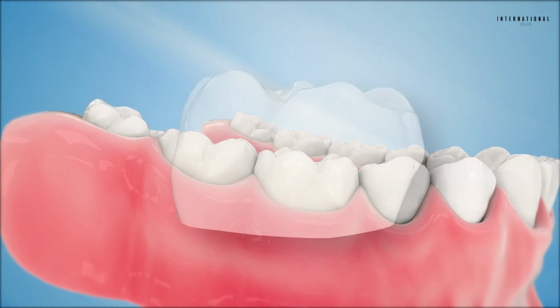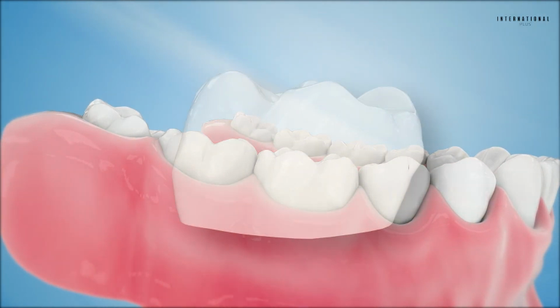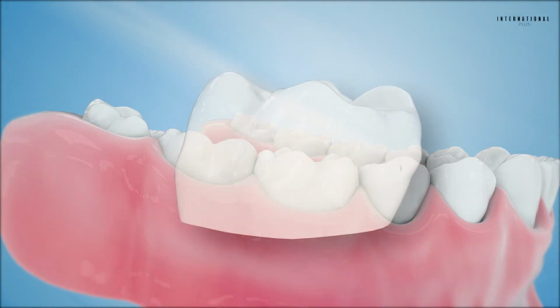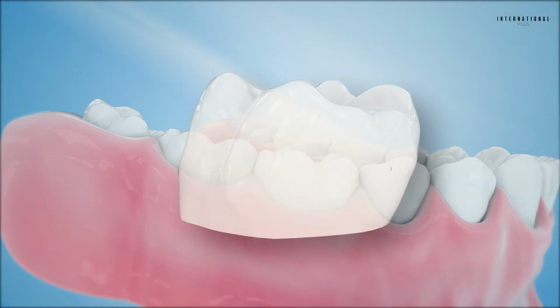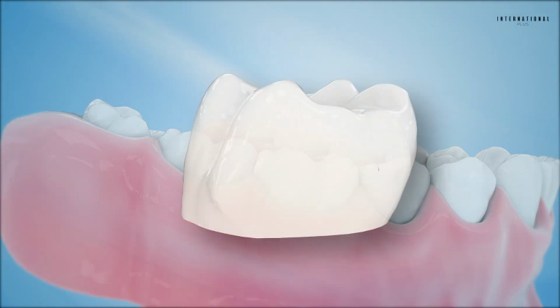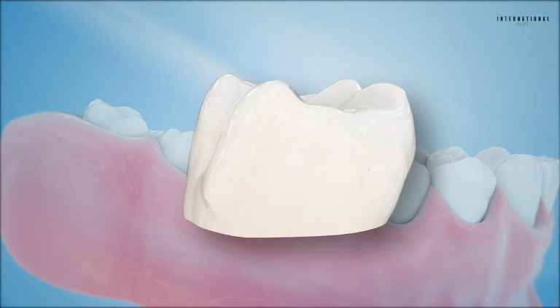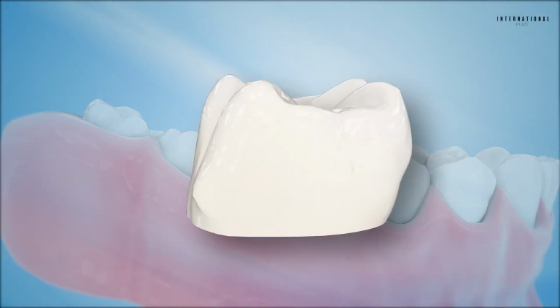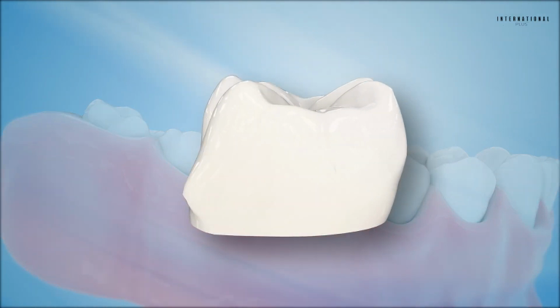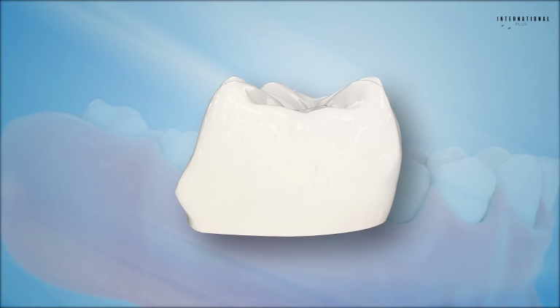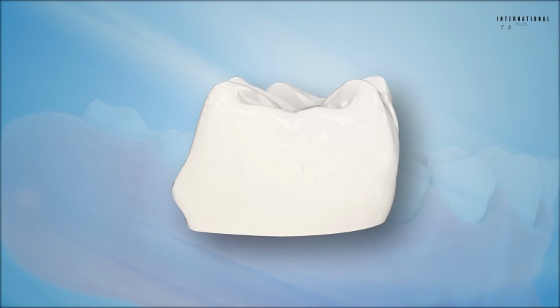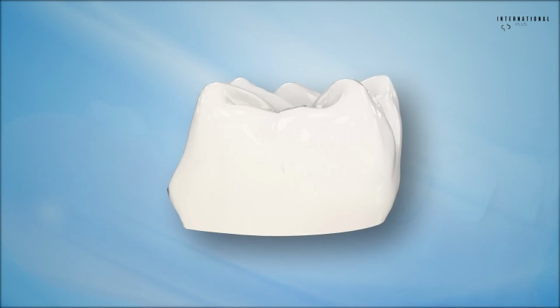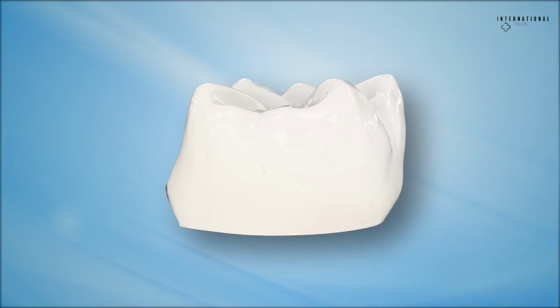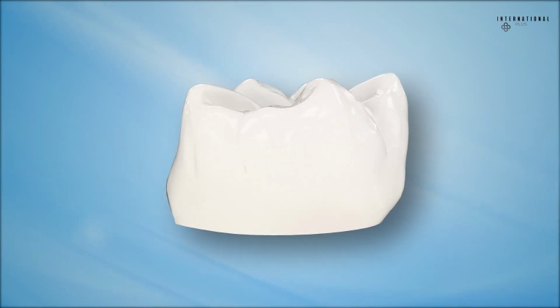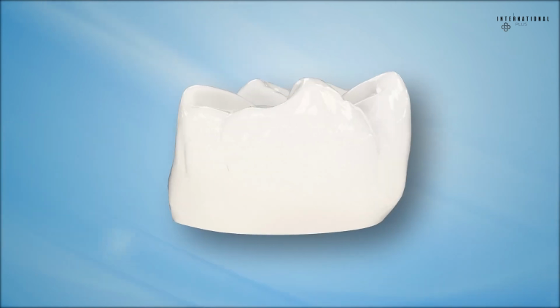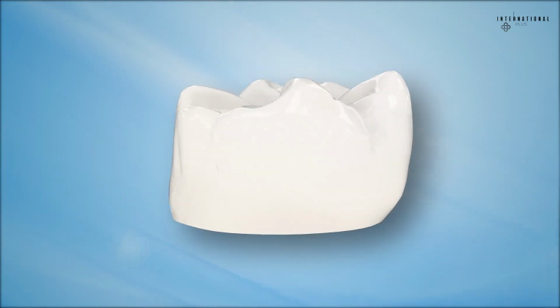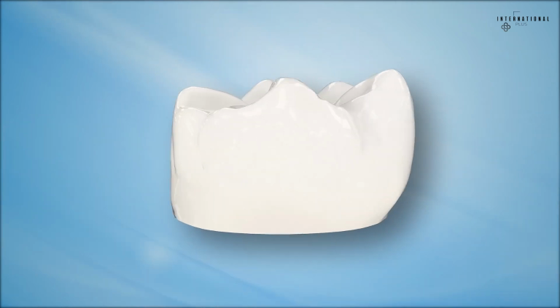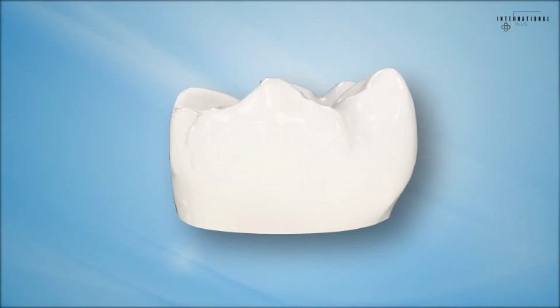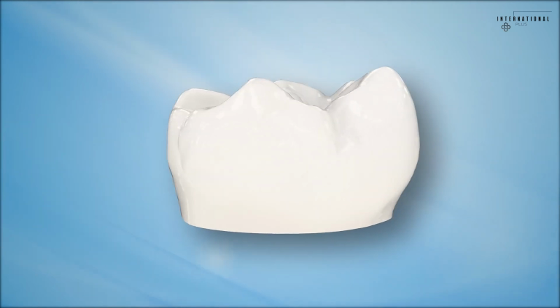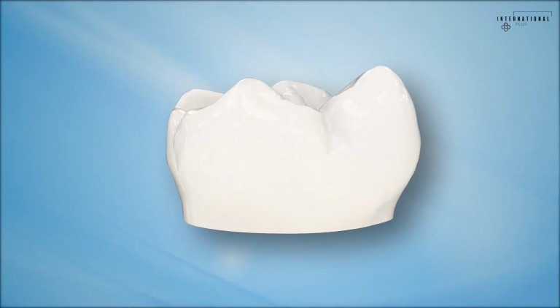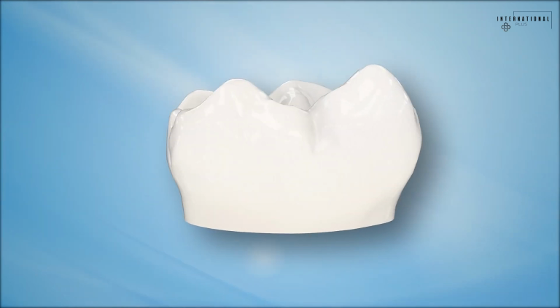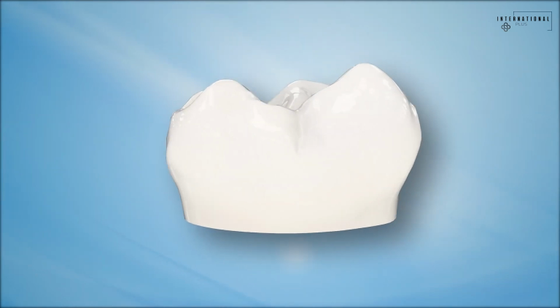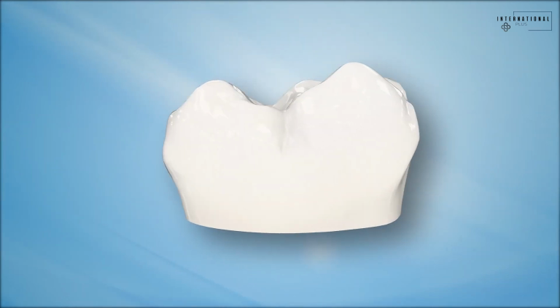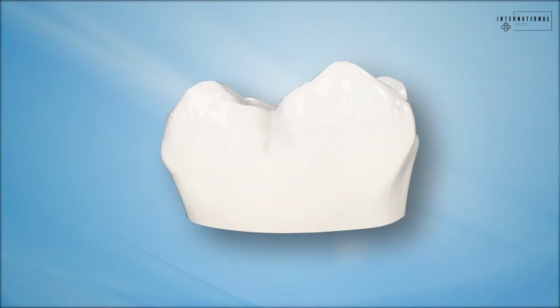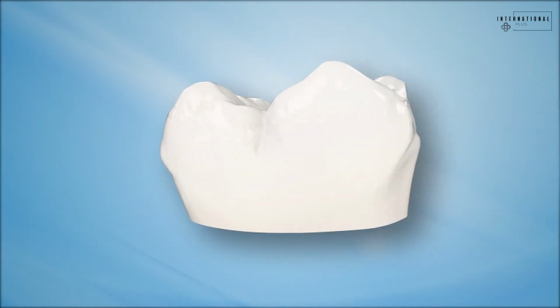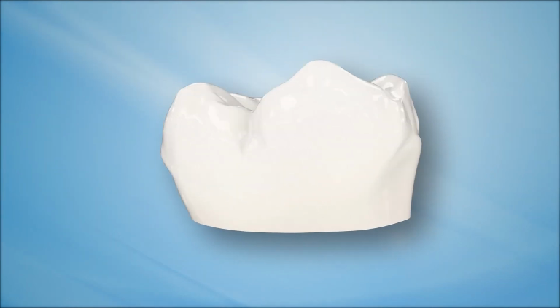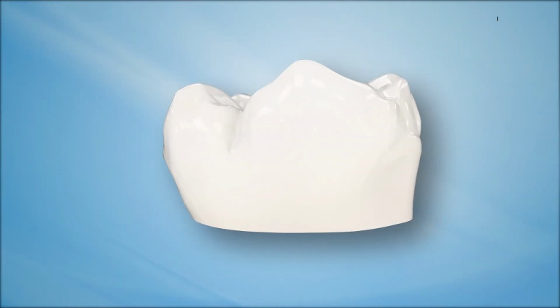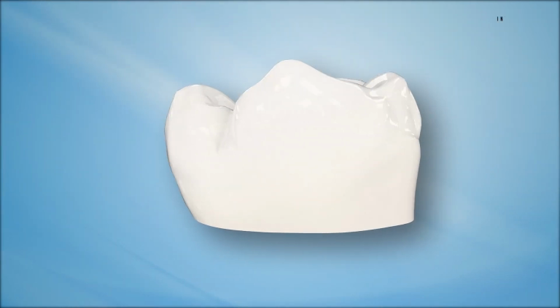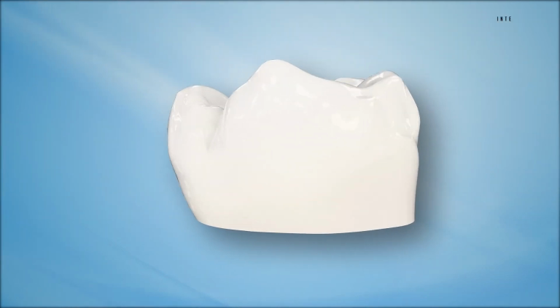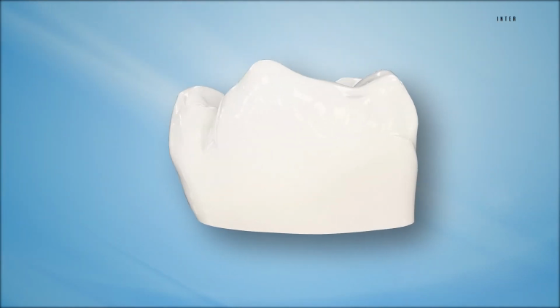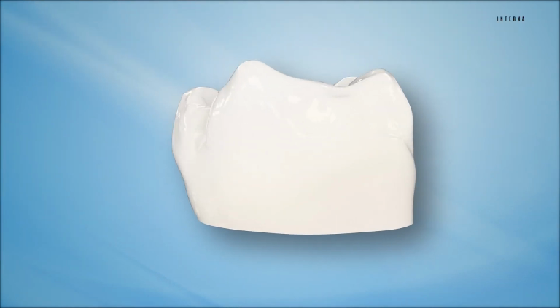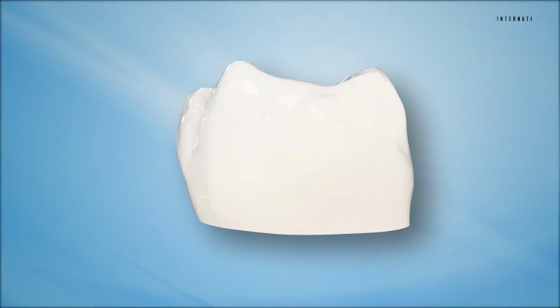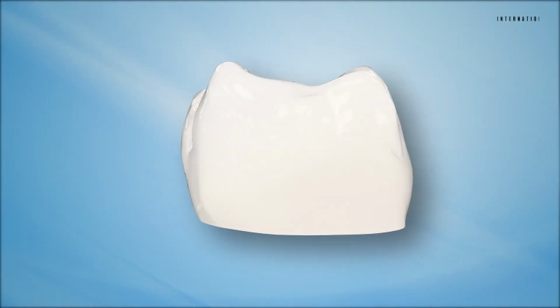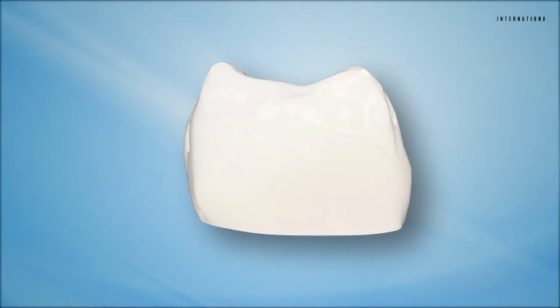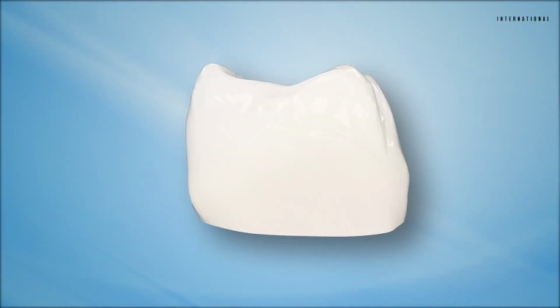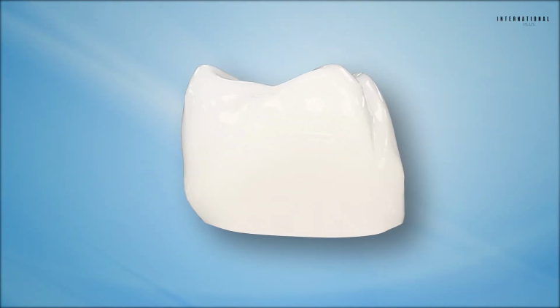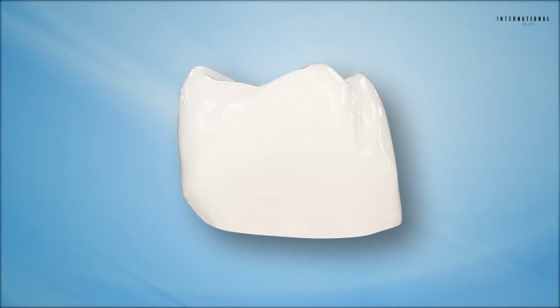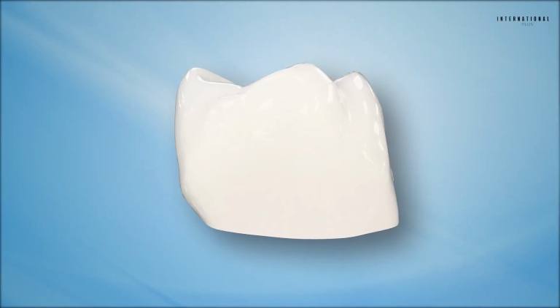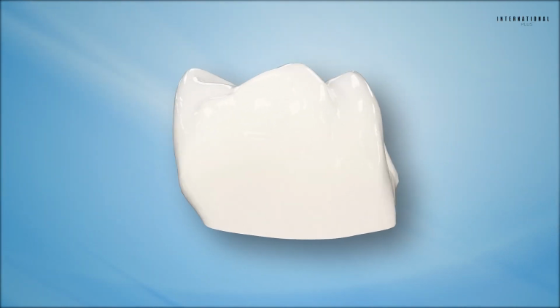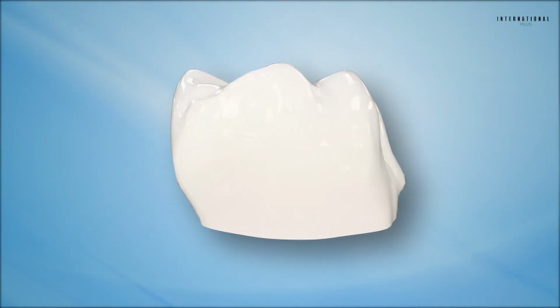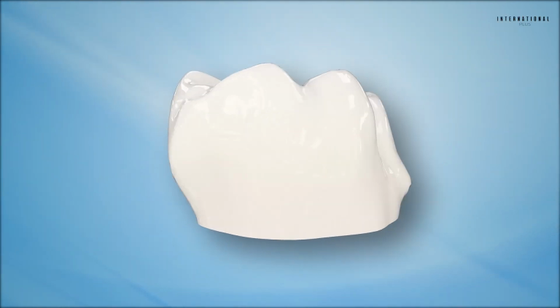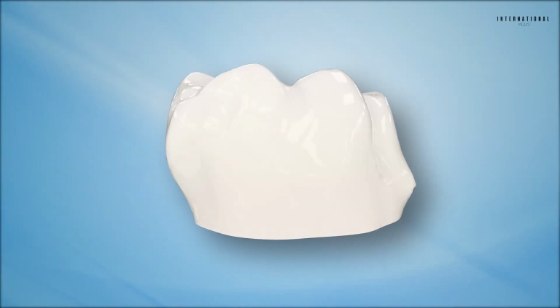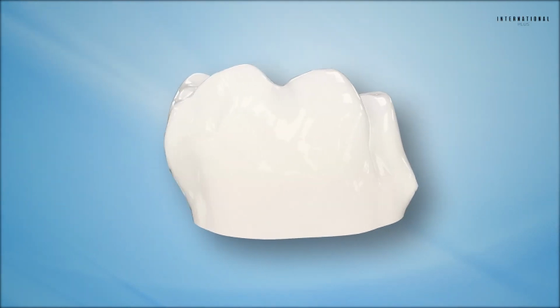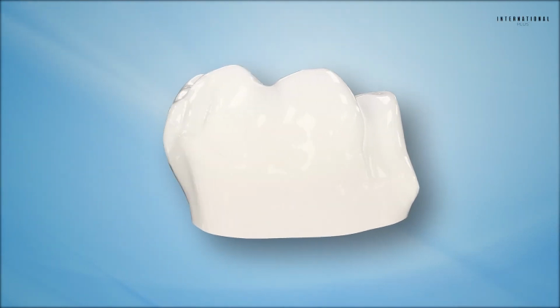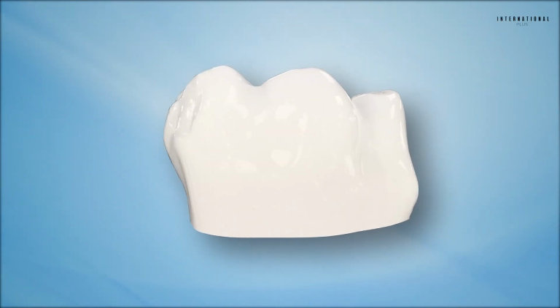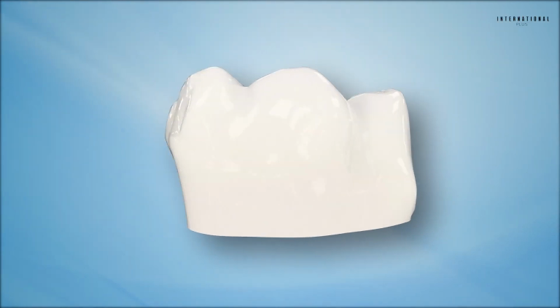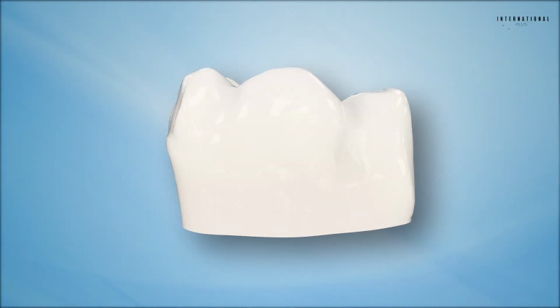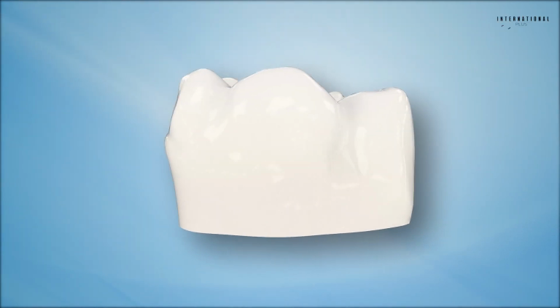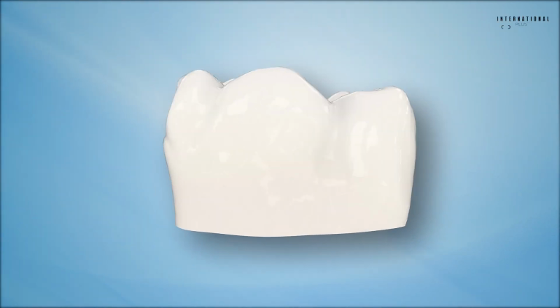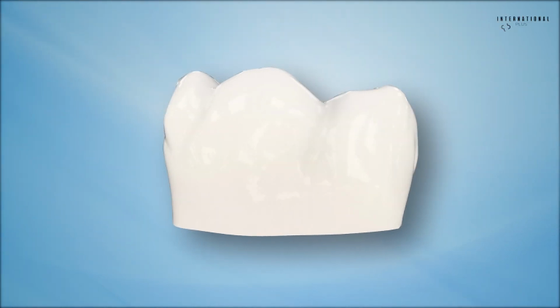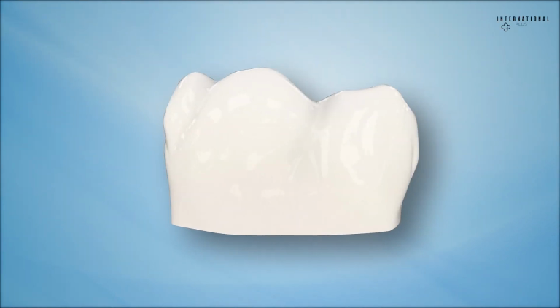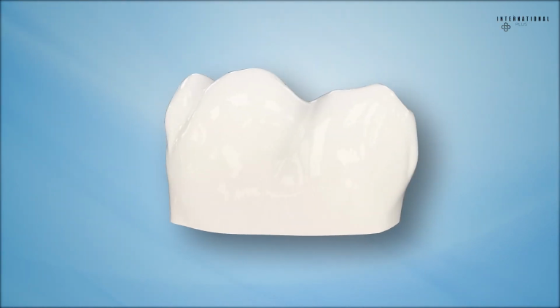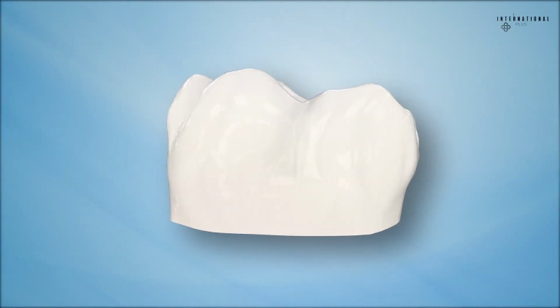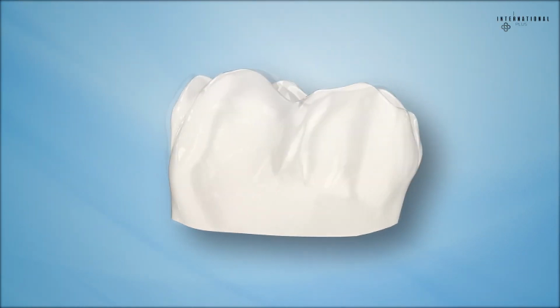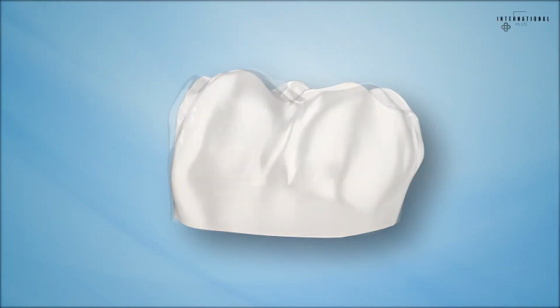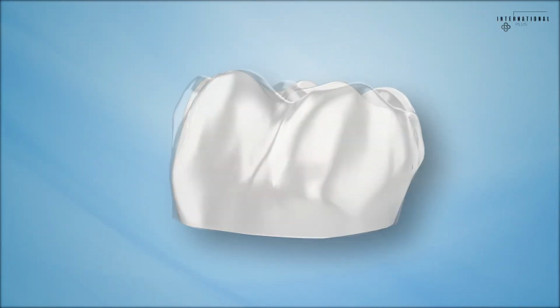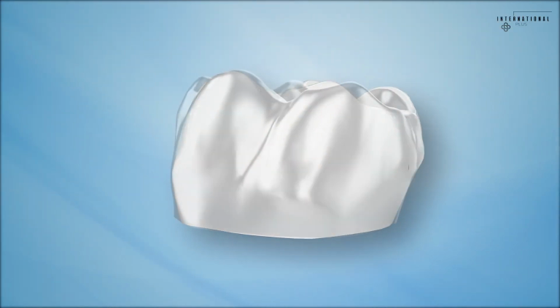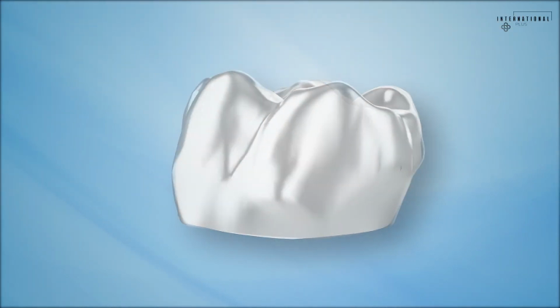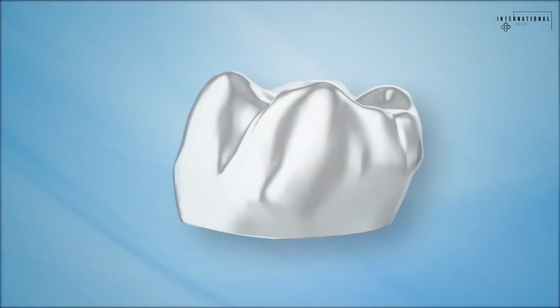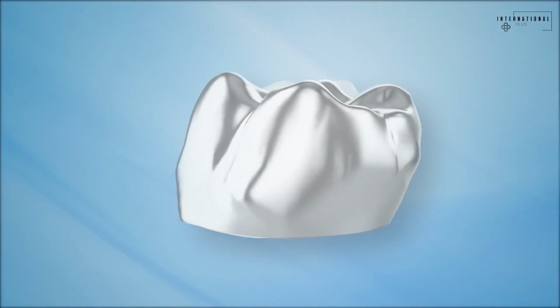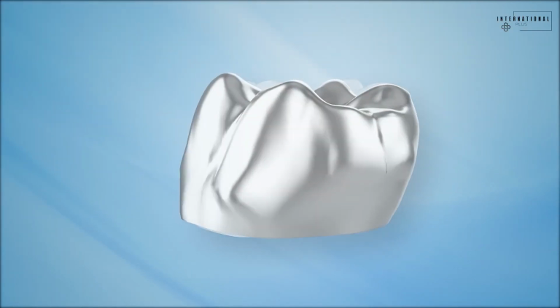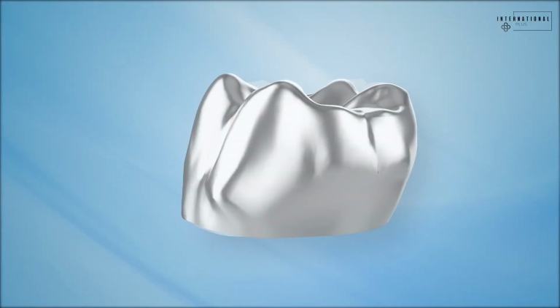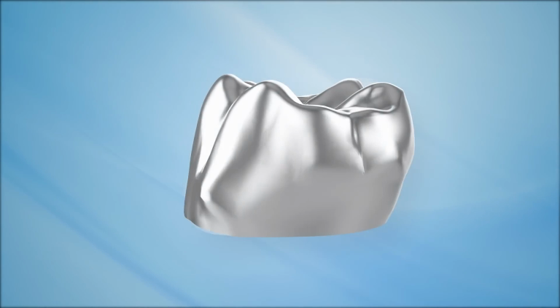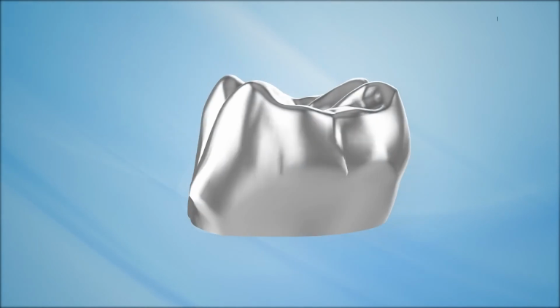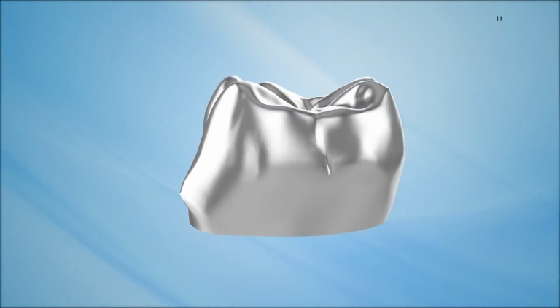Dental crowns are made from a variety of different materials including porcelain, resin, ceramic, and stainless steel.